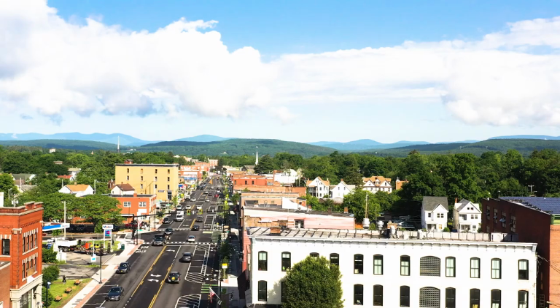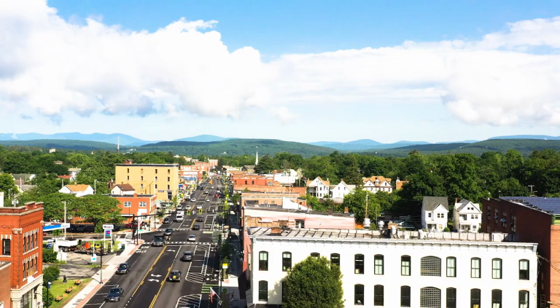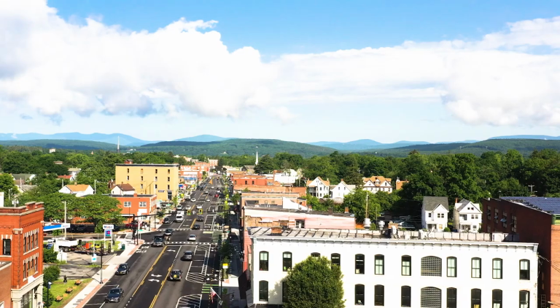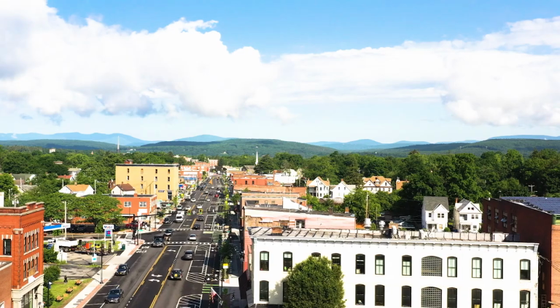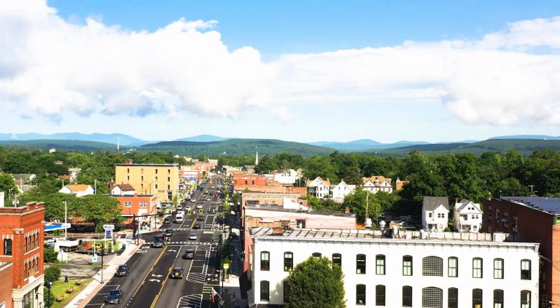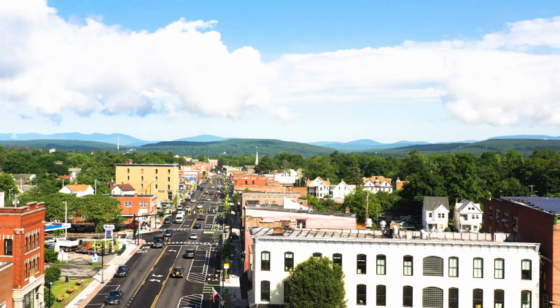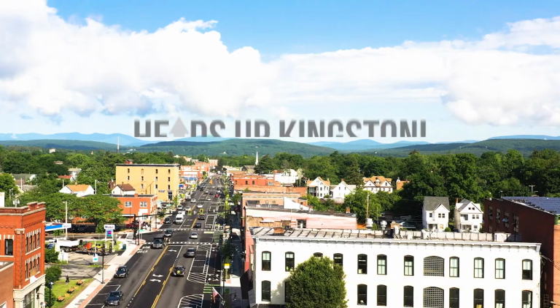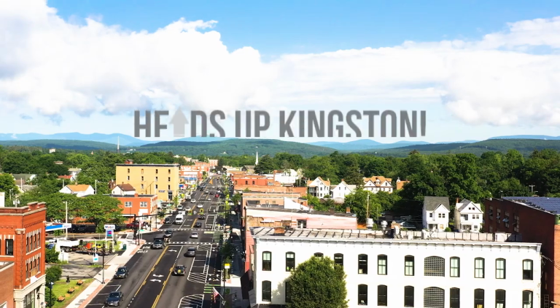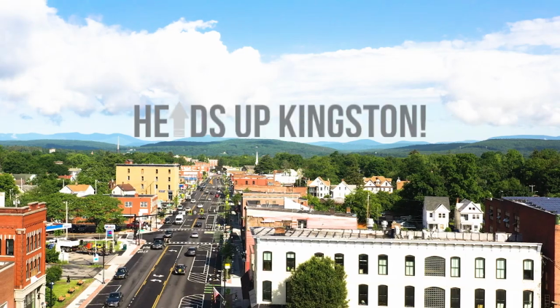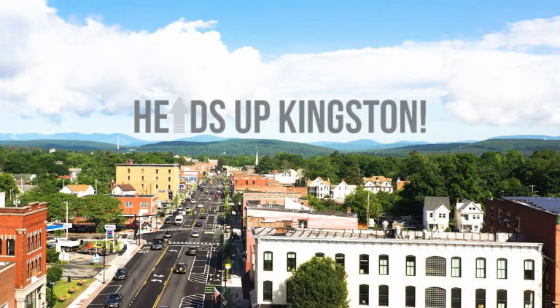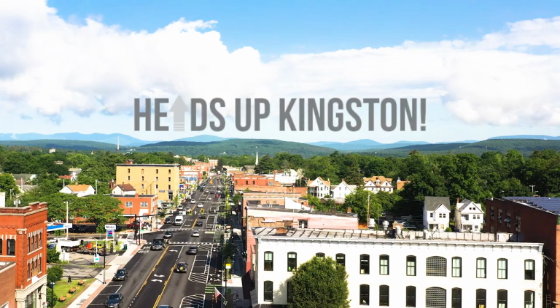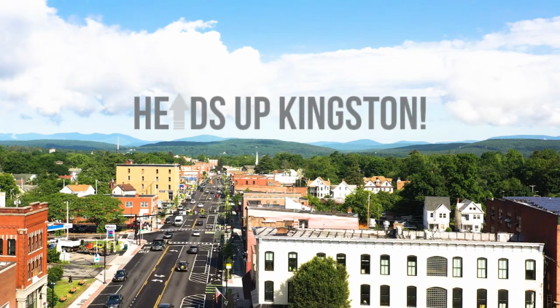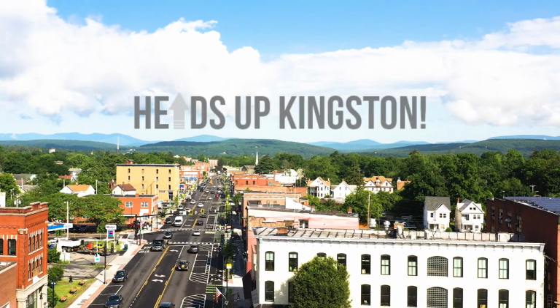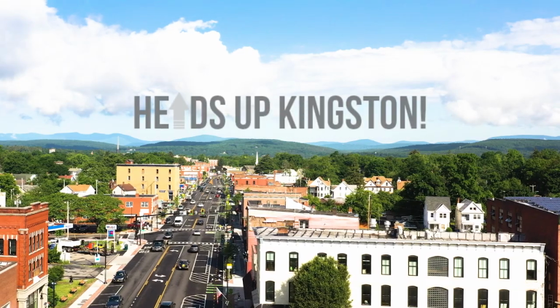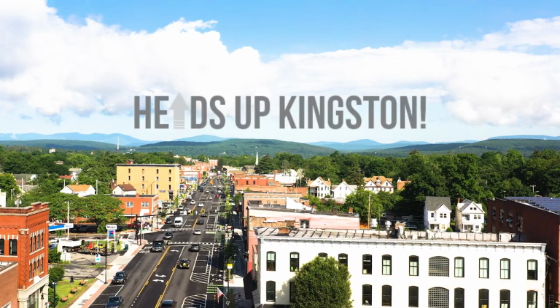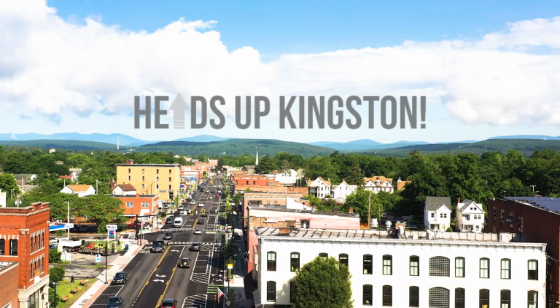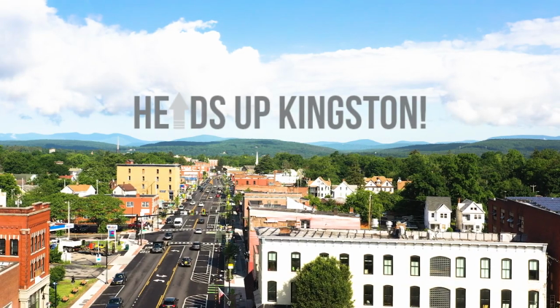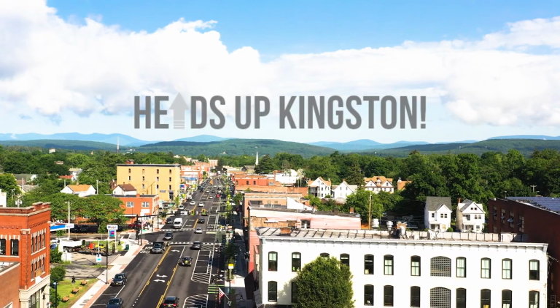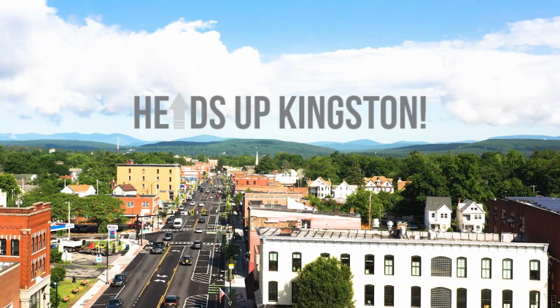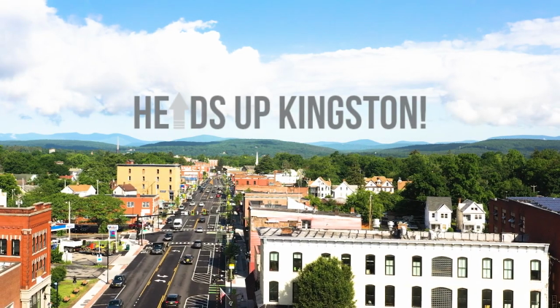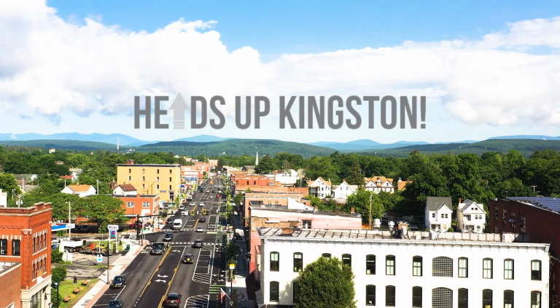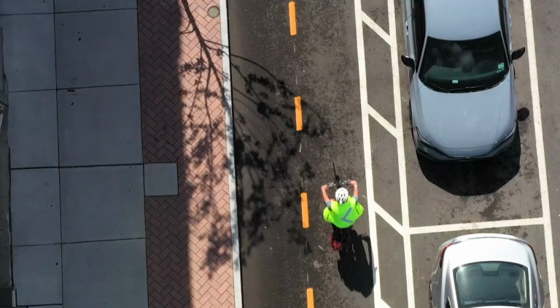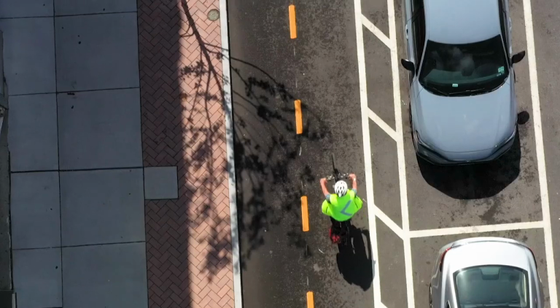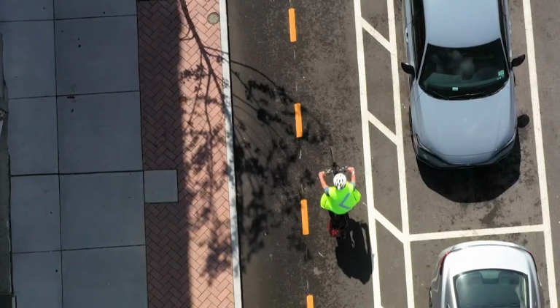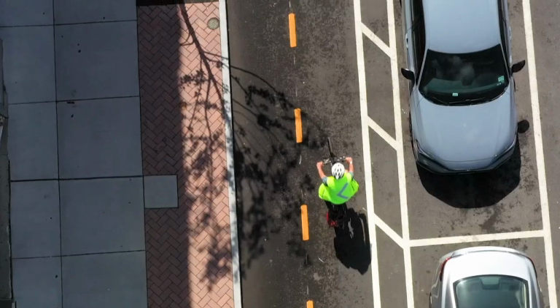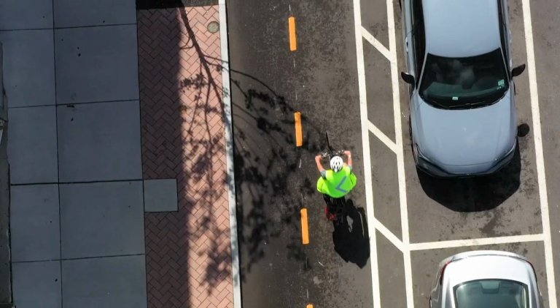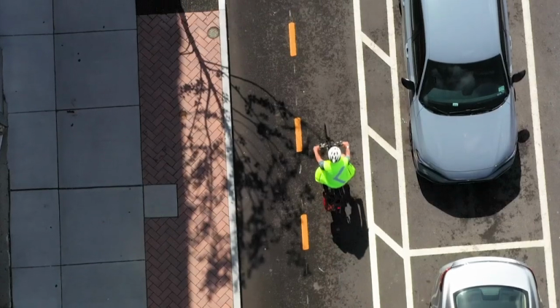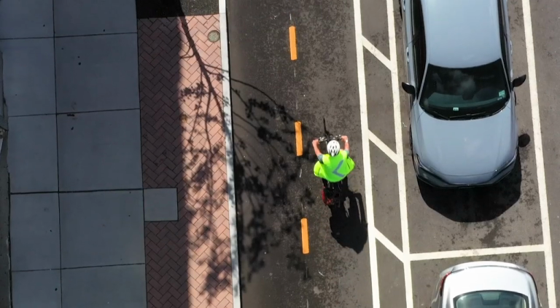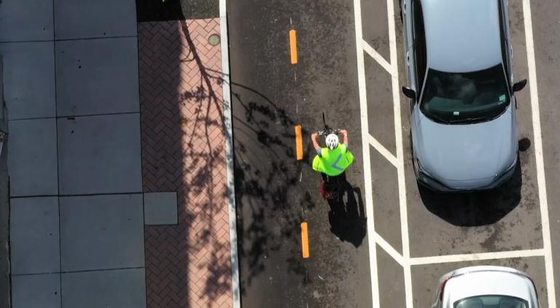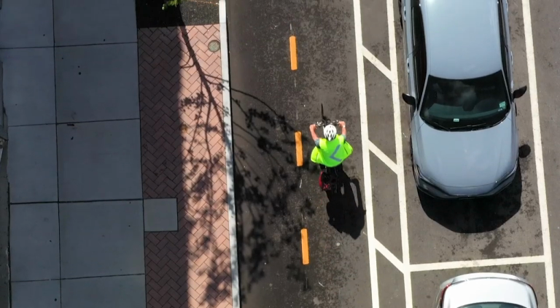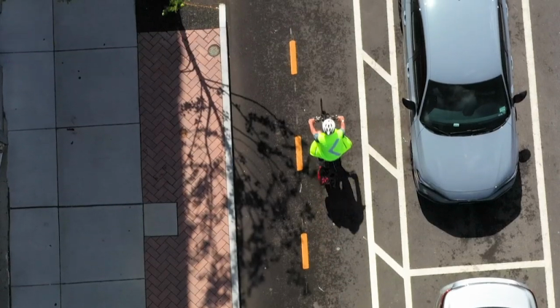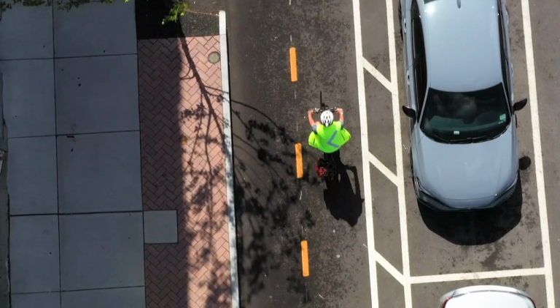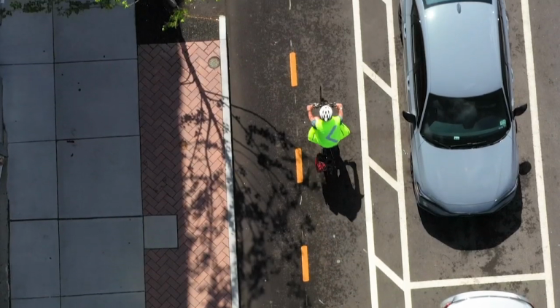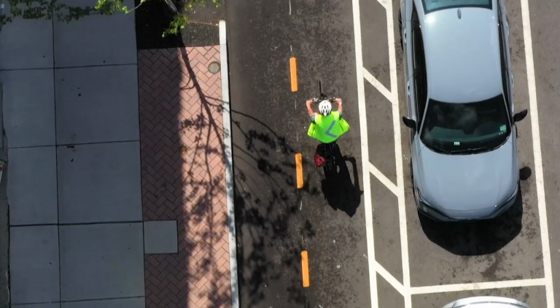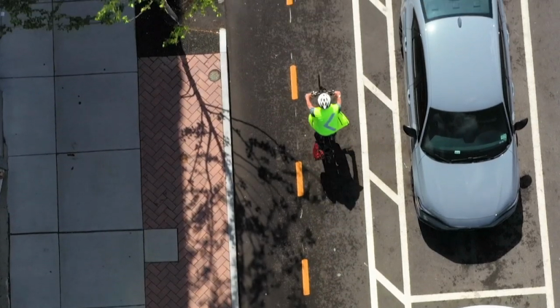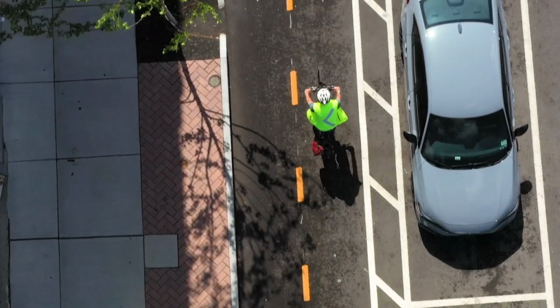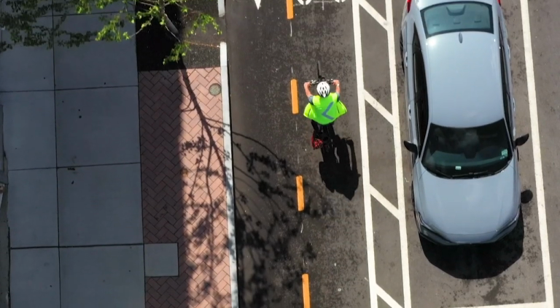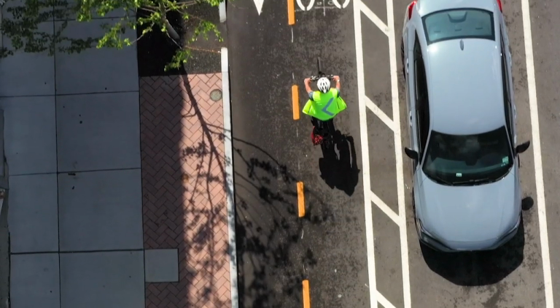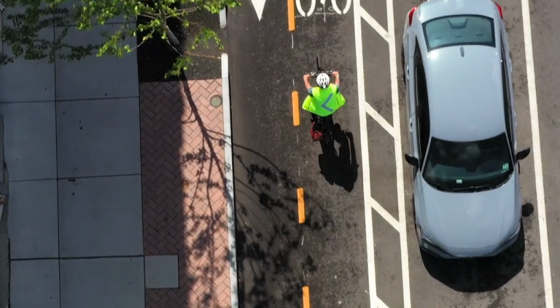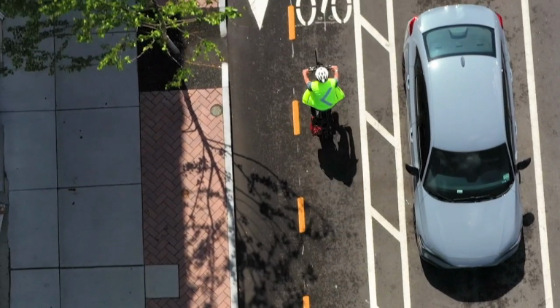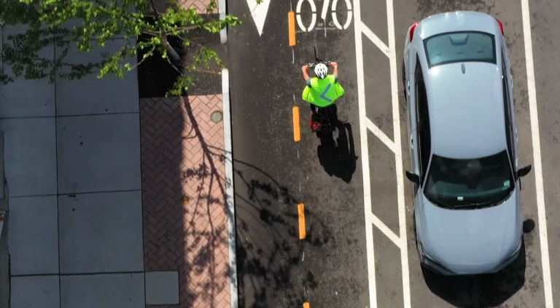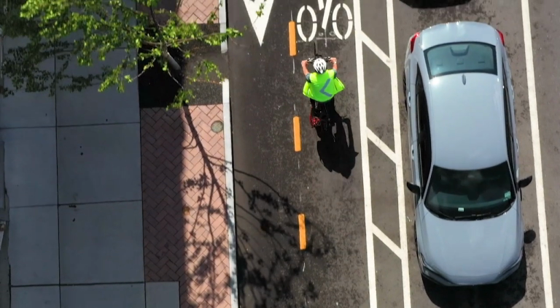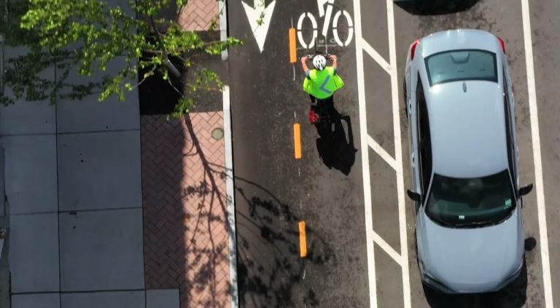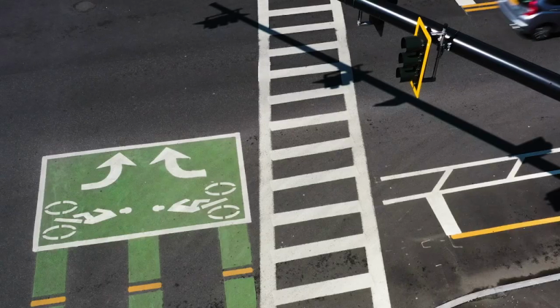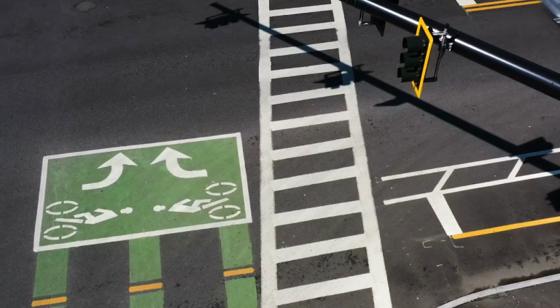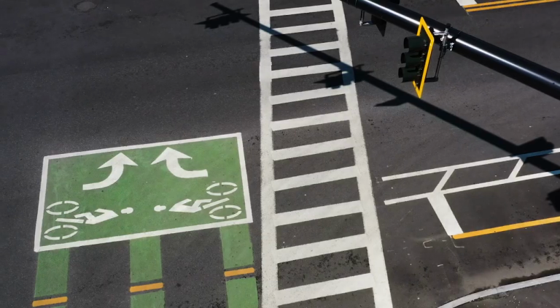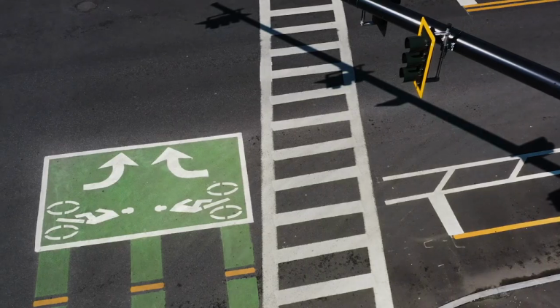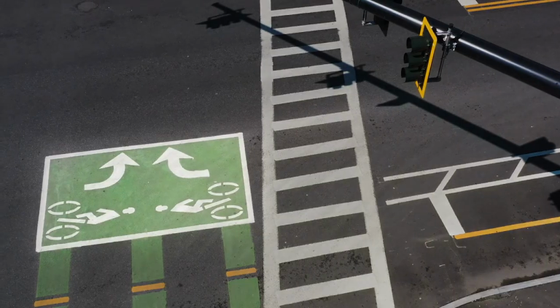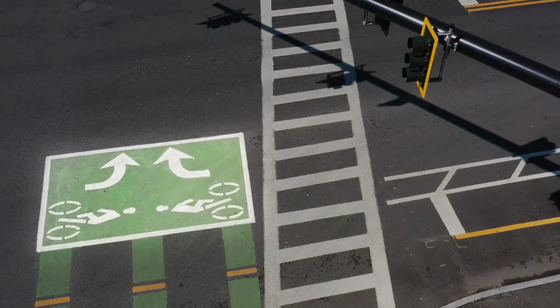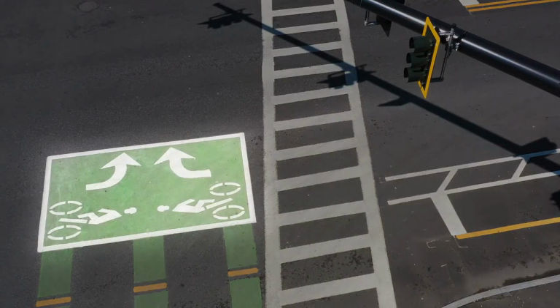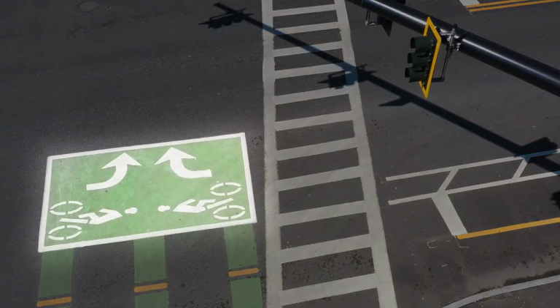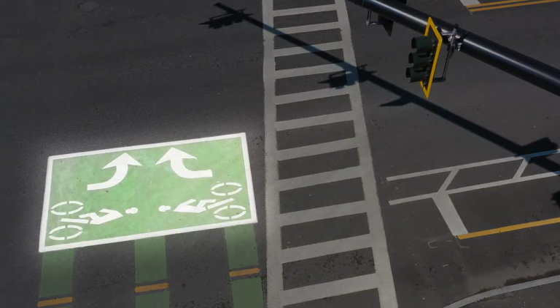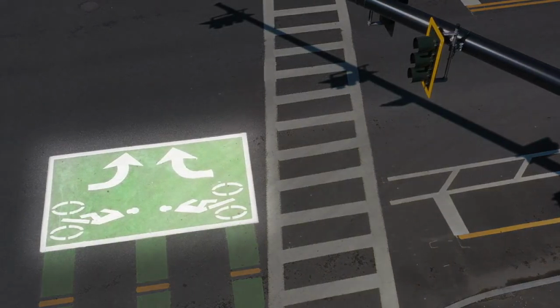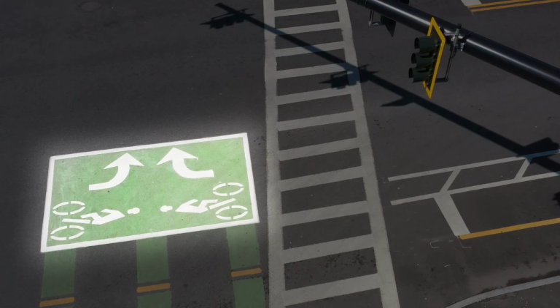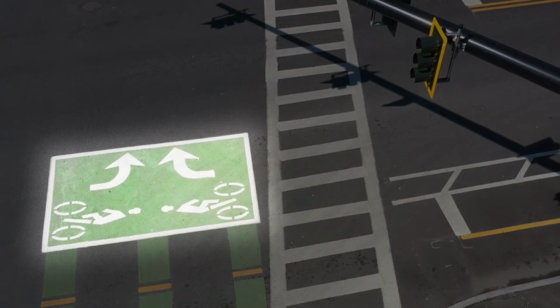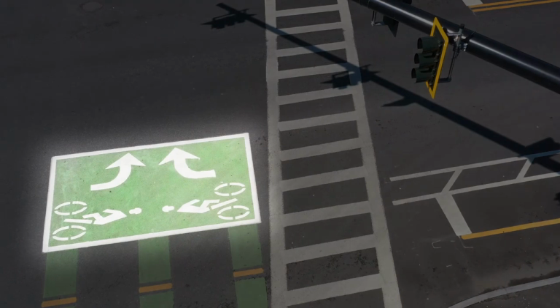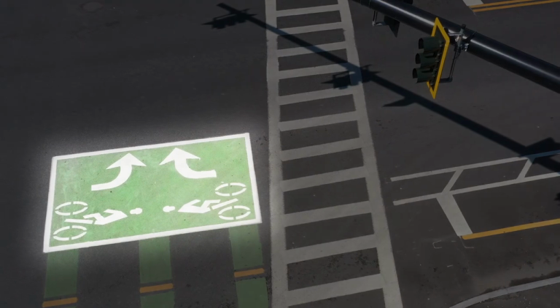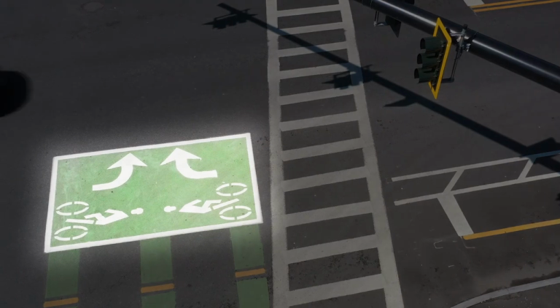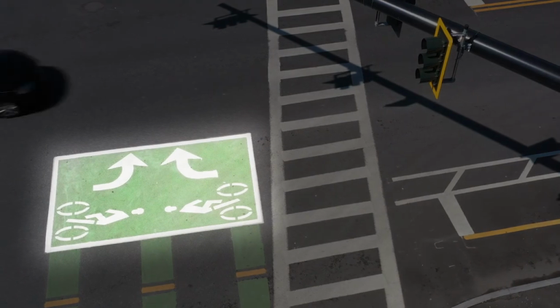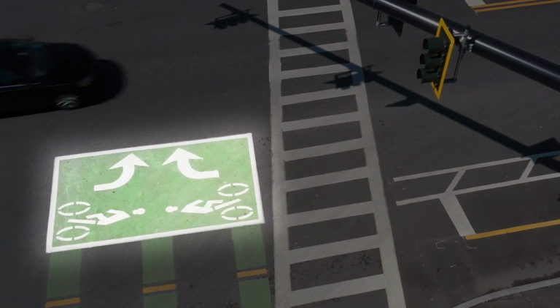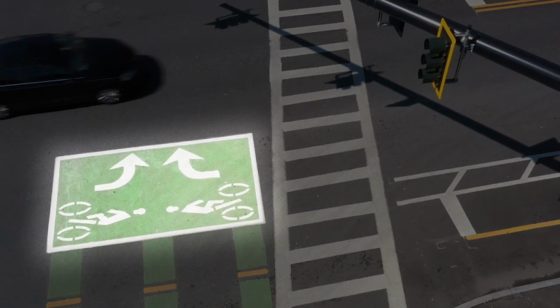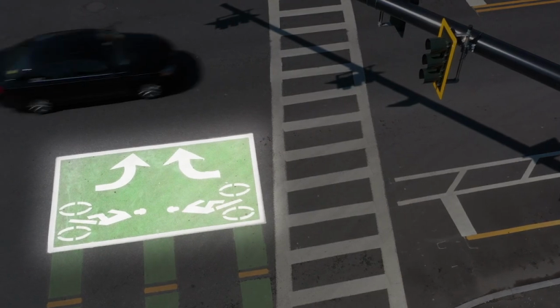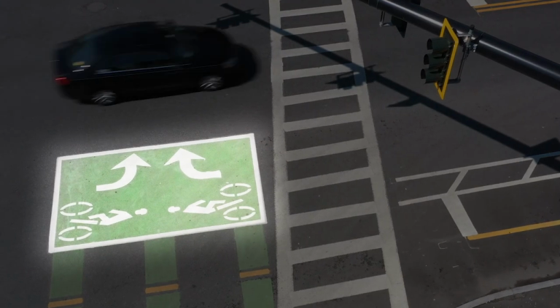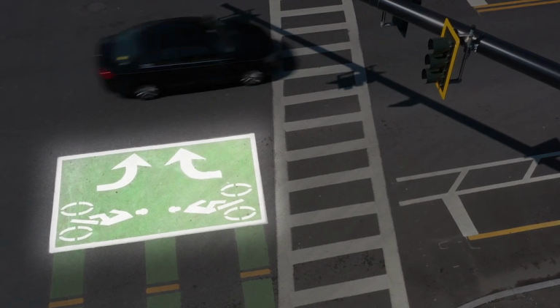Heads up Kingston! Here's how bike riders should use Broadway's two-stage turn boxes.